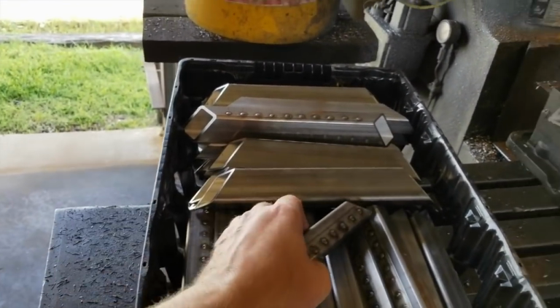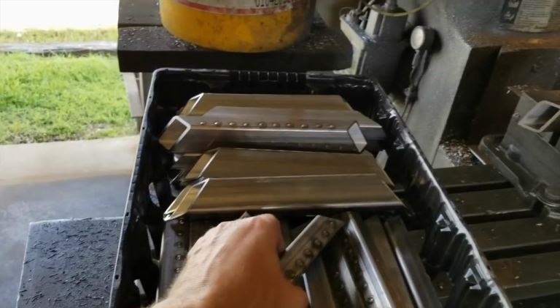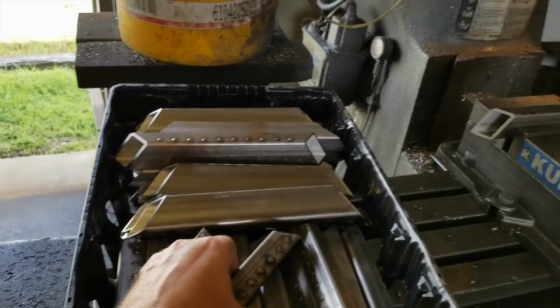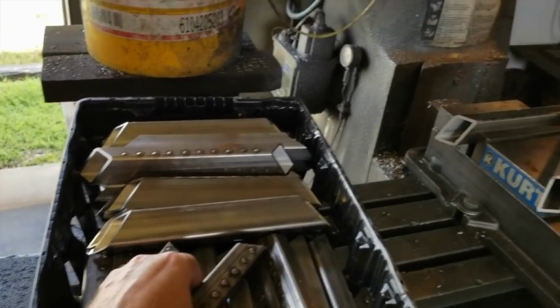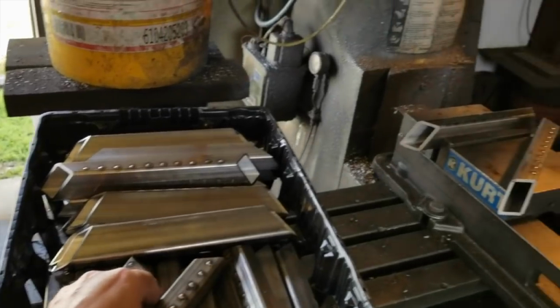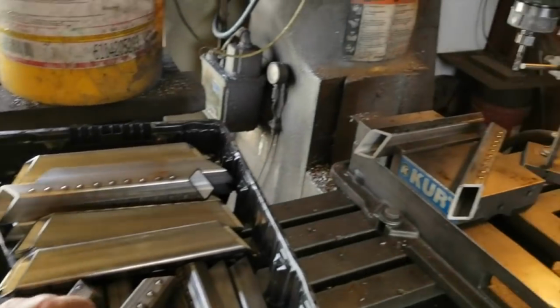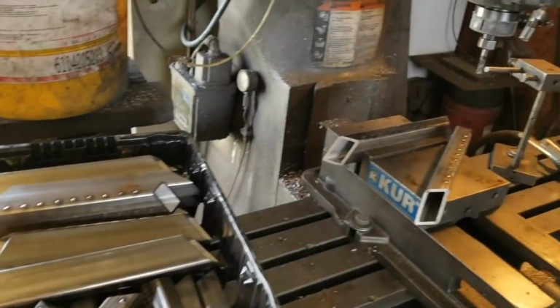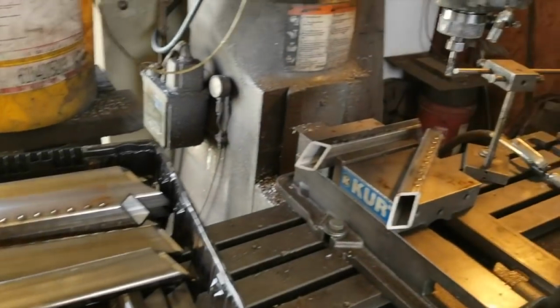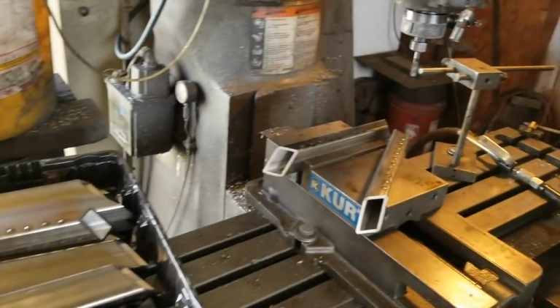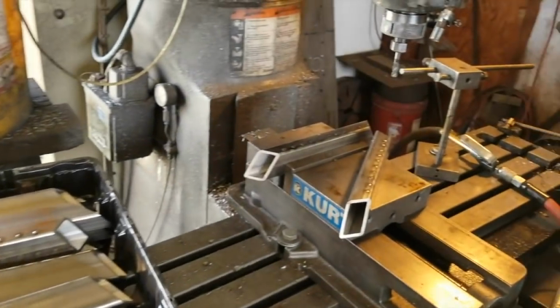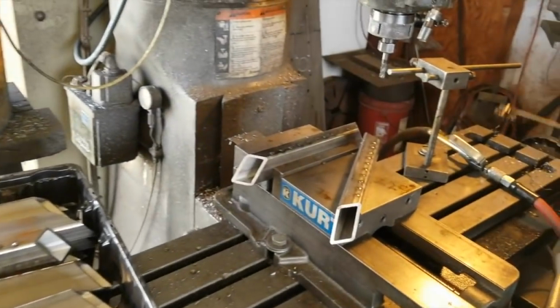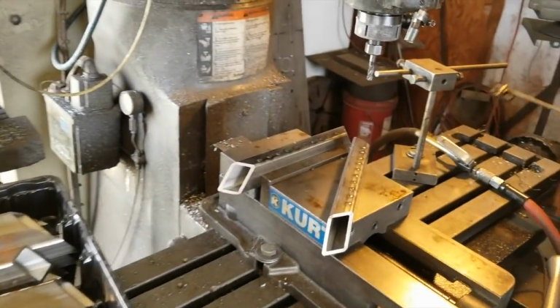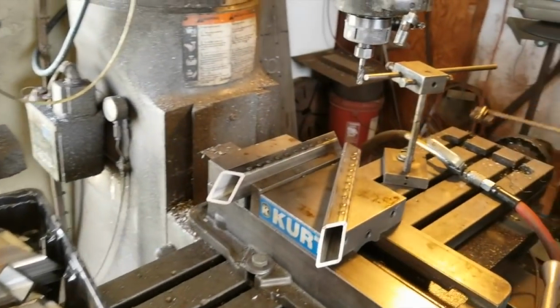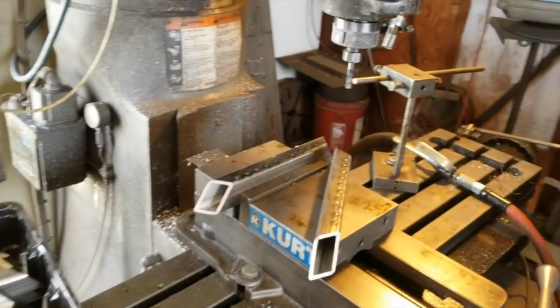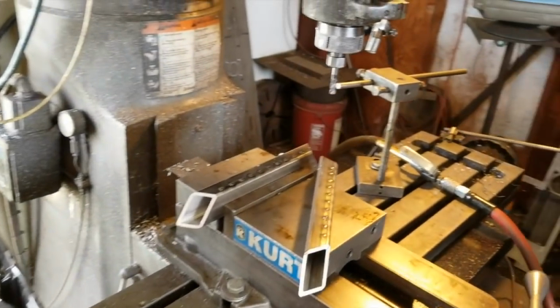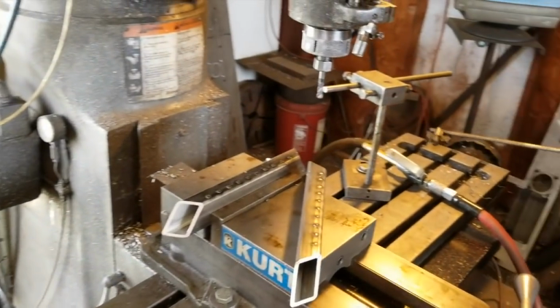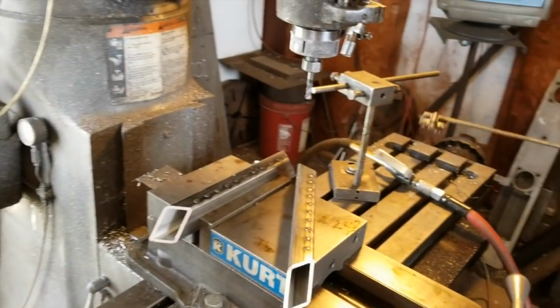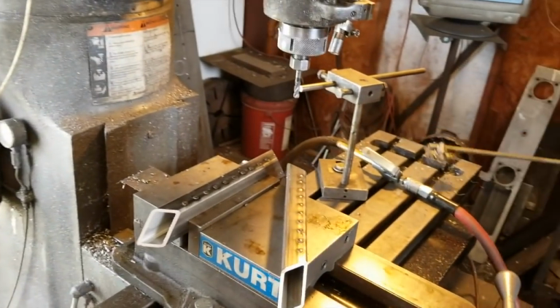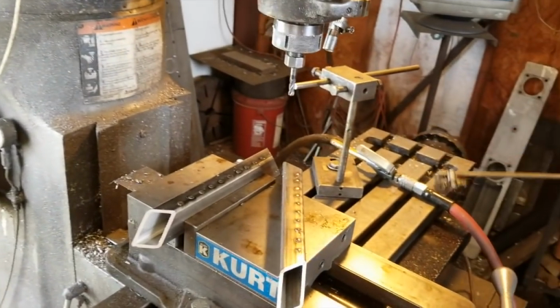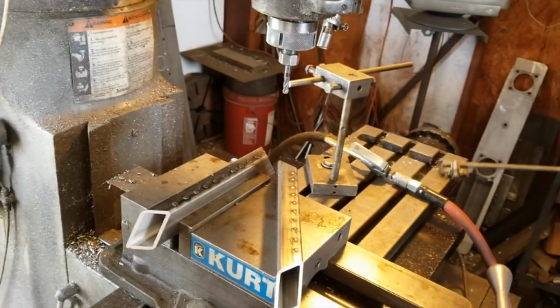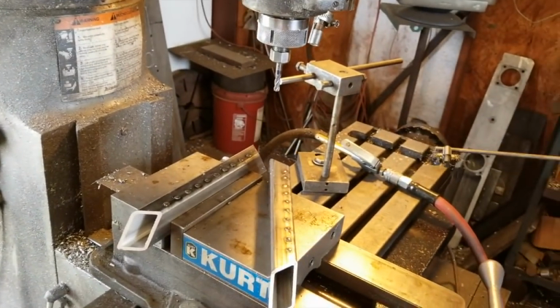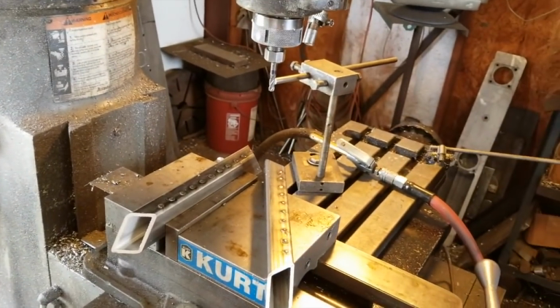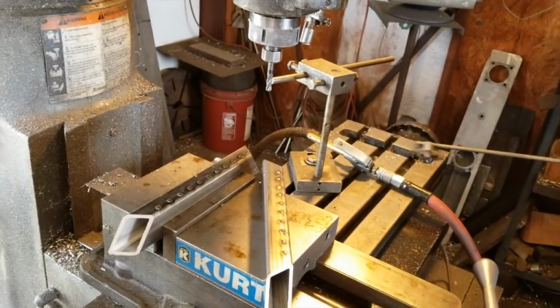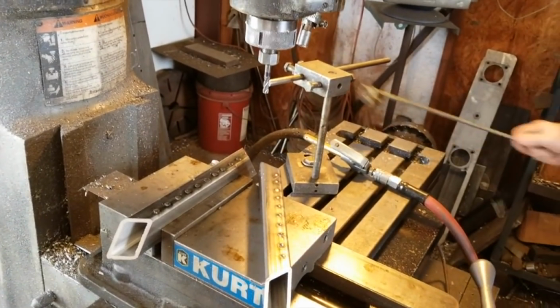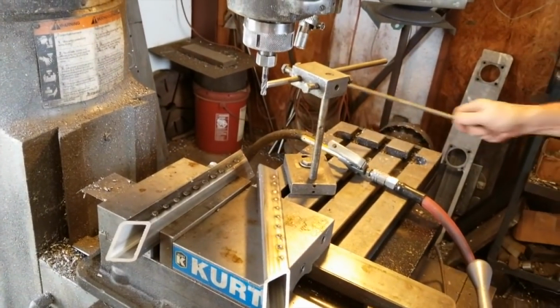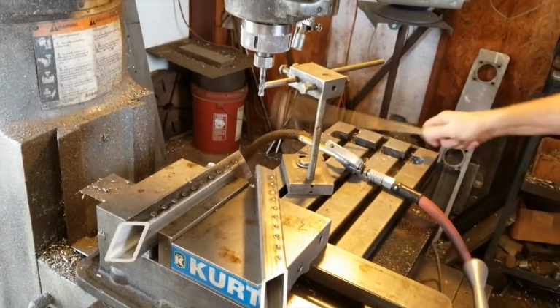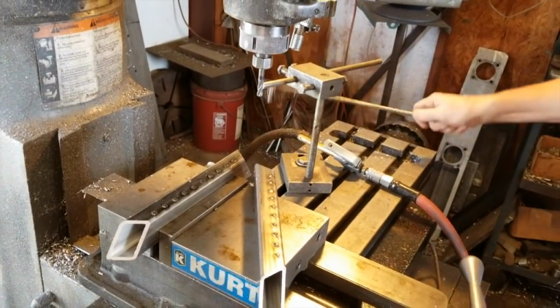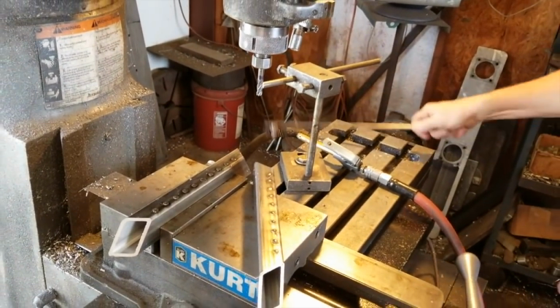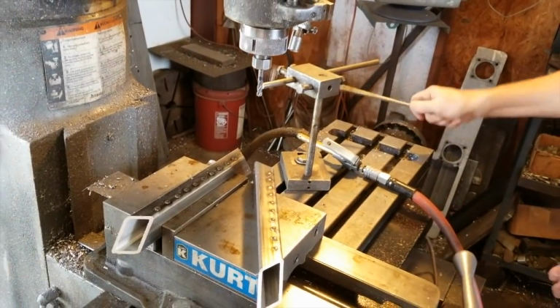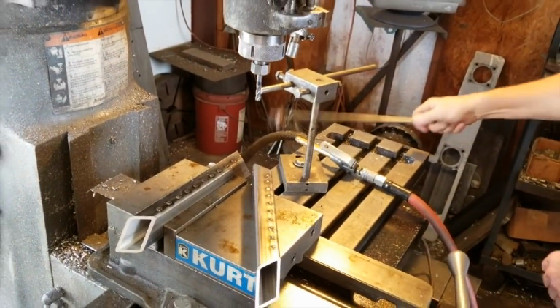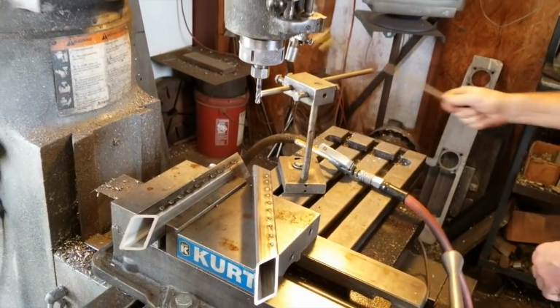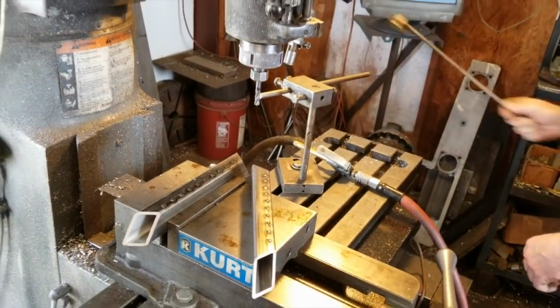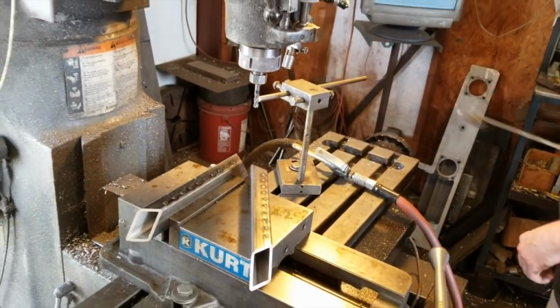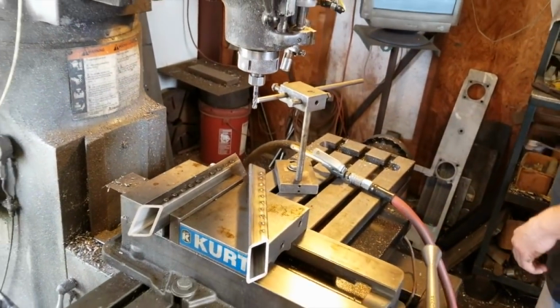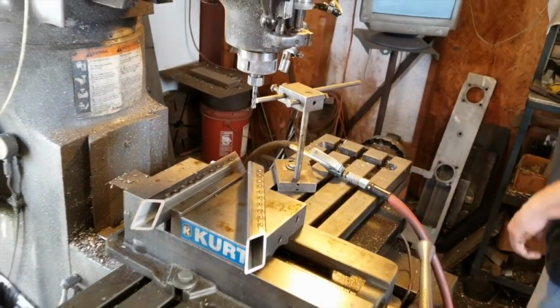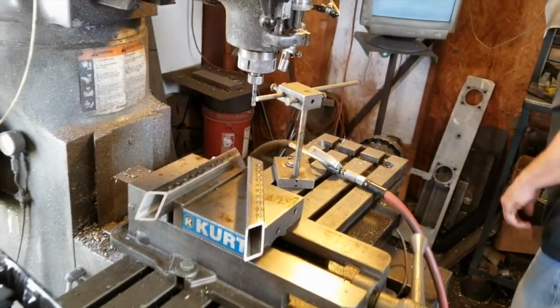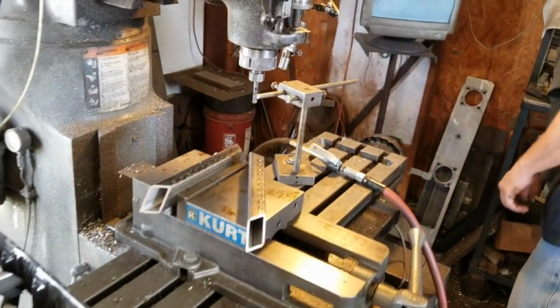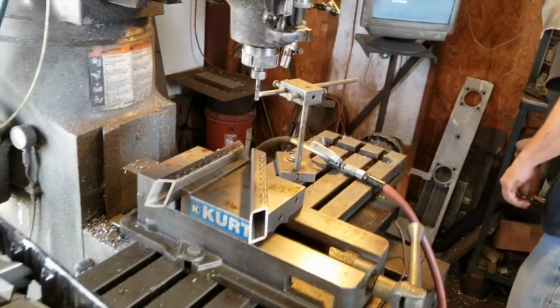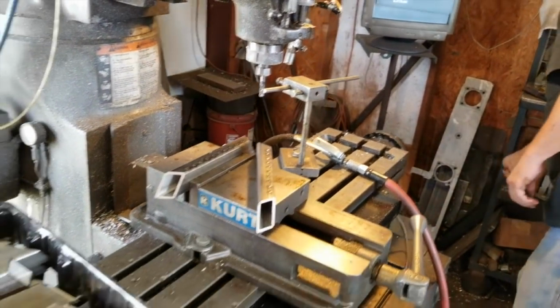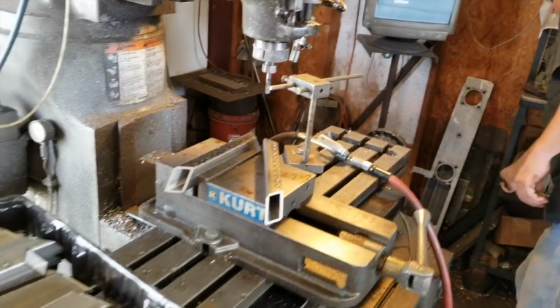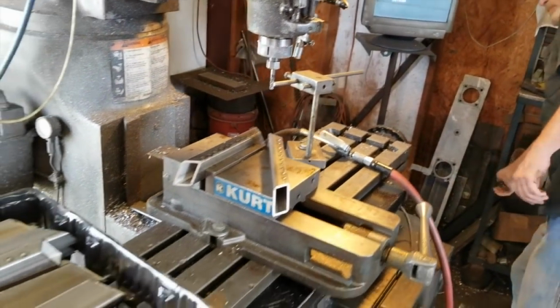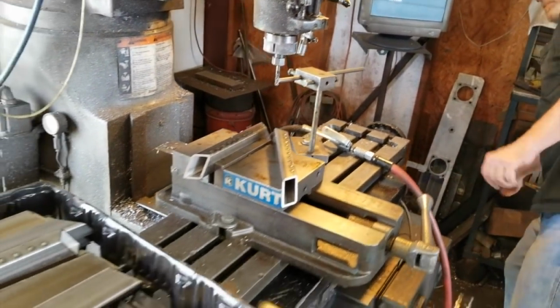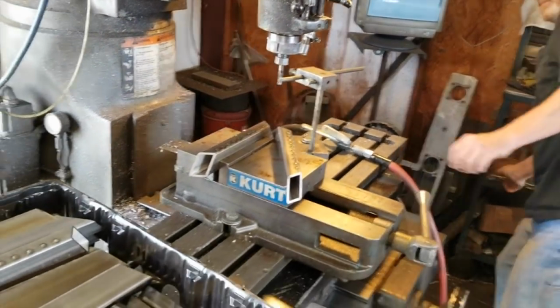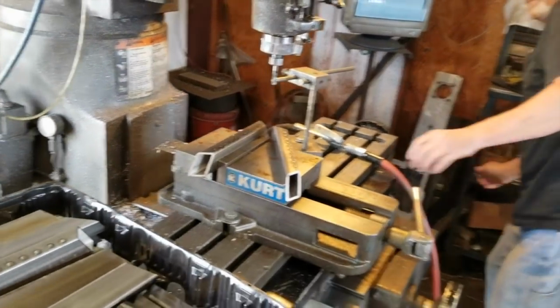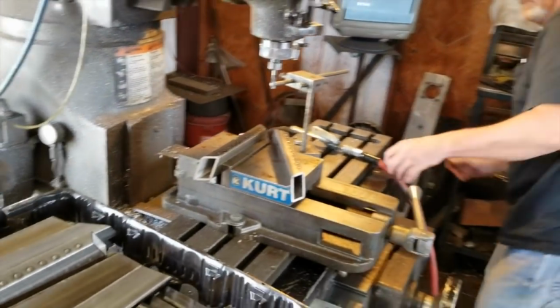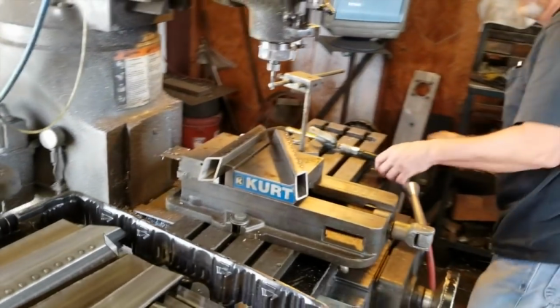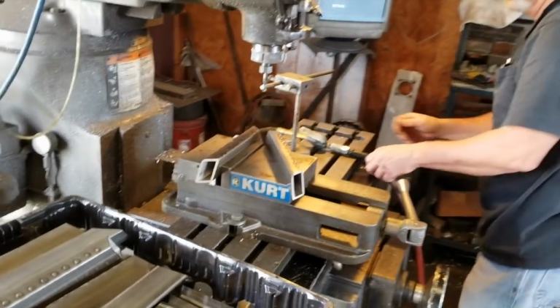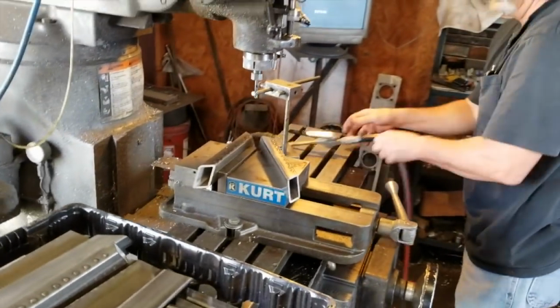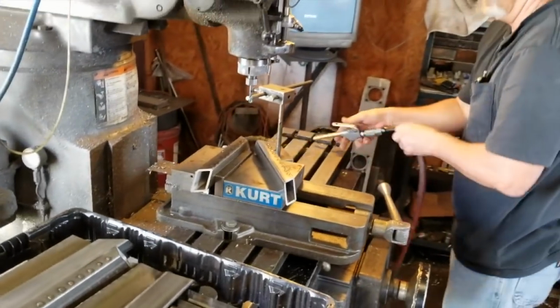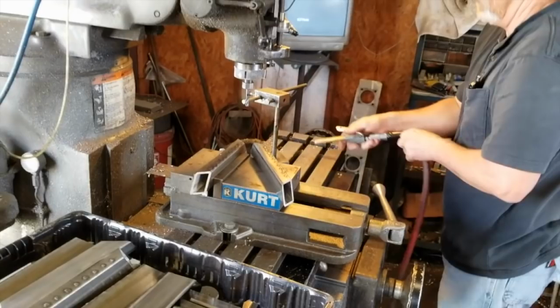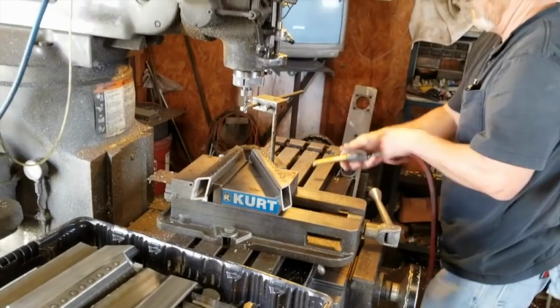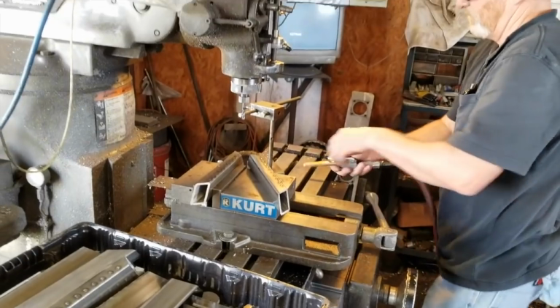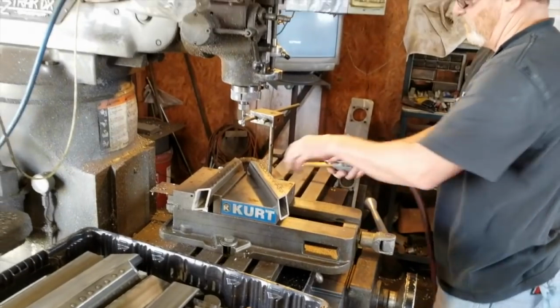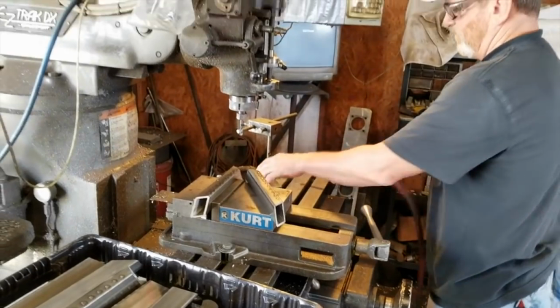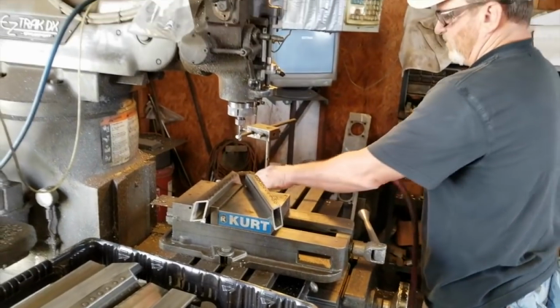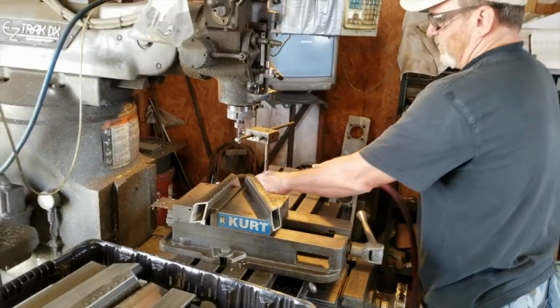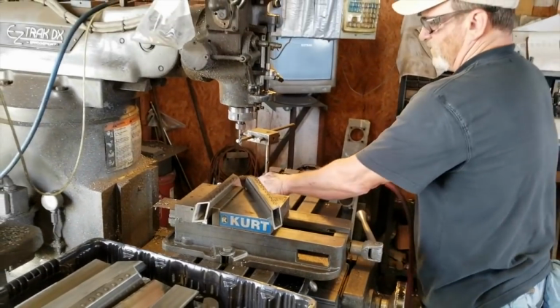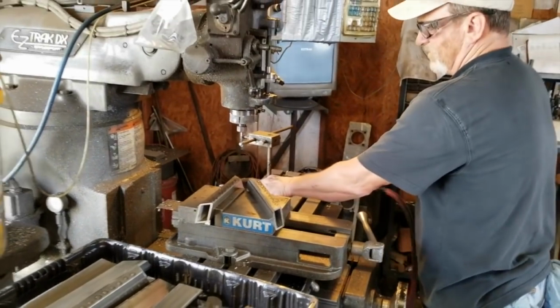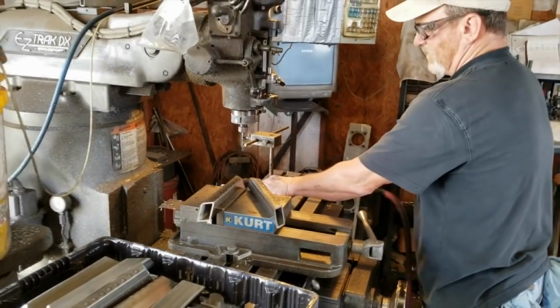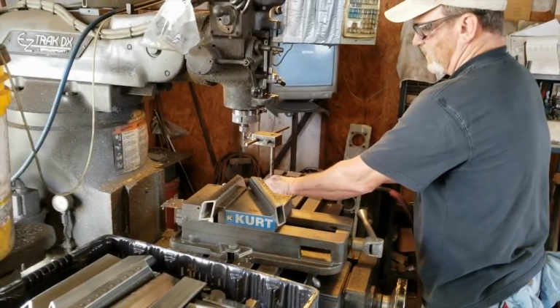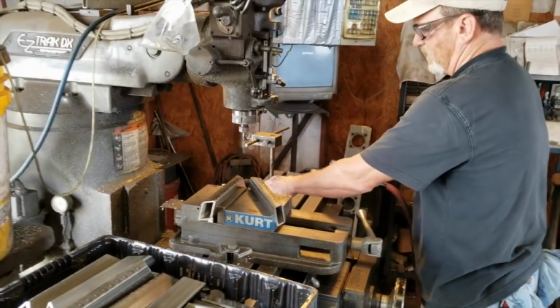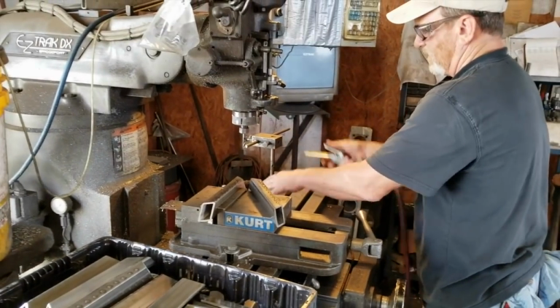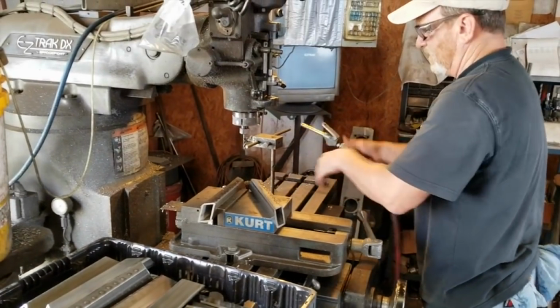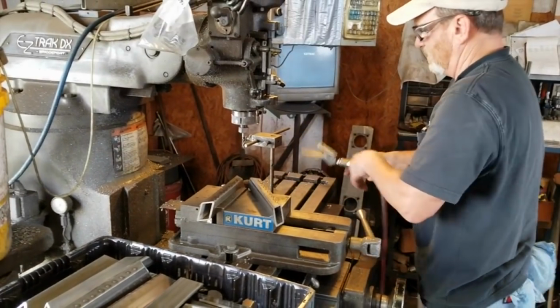Mark's just now getting set up to get a stop so we can set a stop up, and then we're gonna walk through the rest of it.